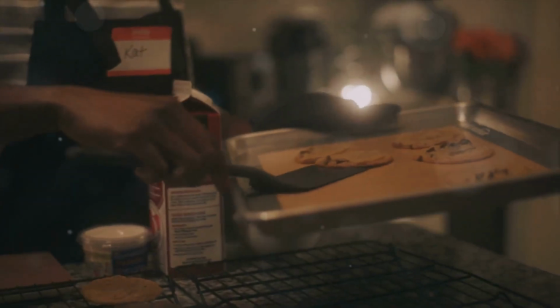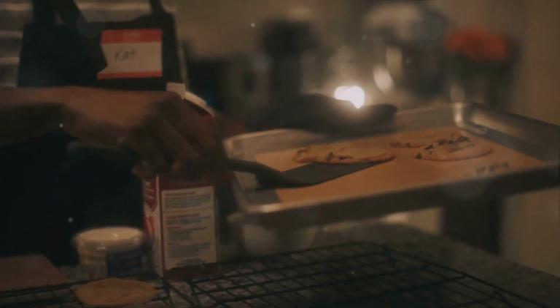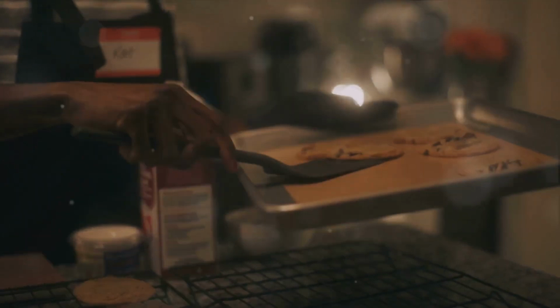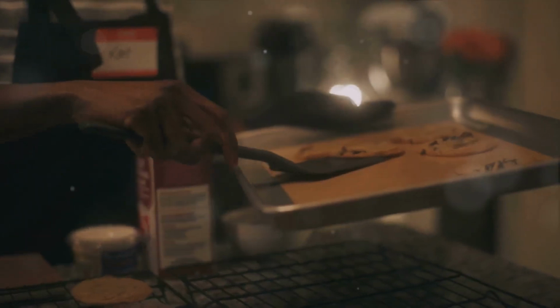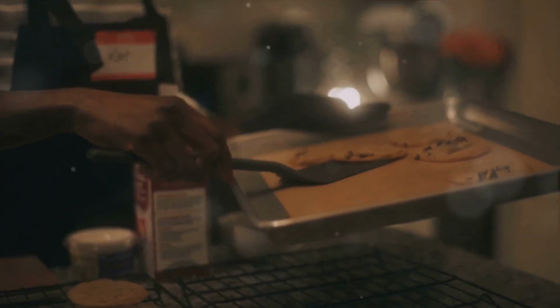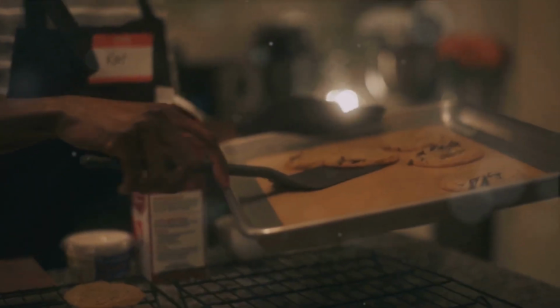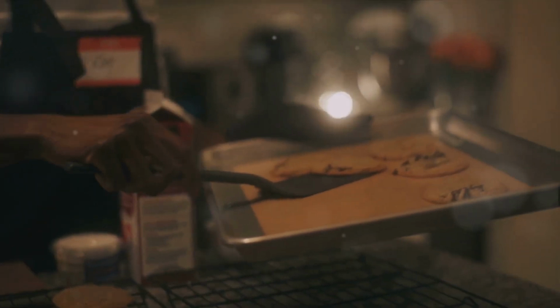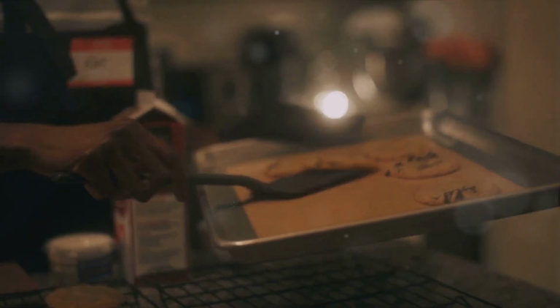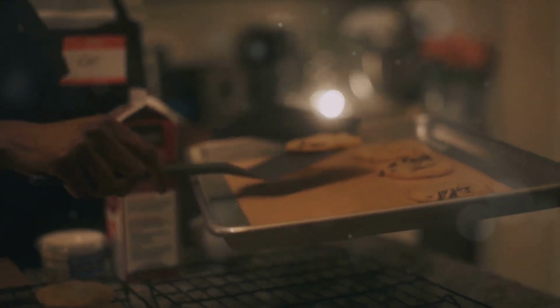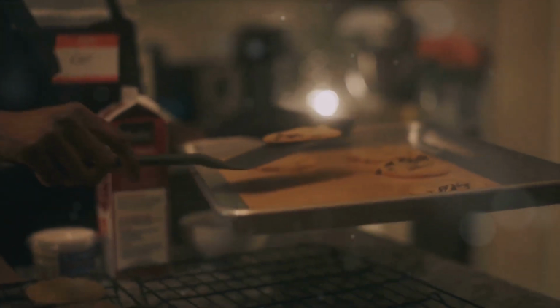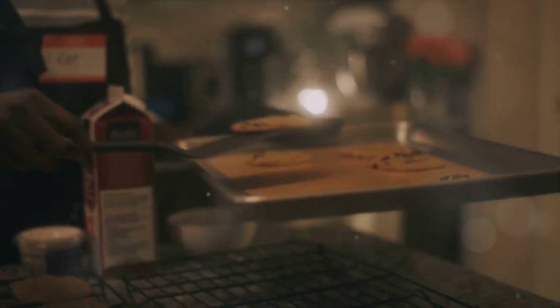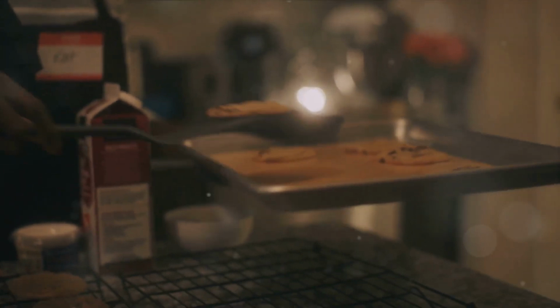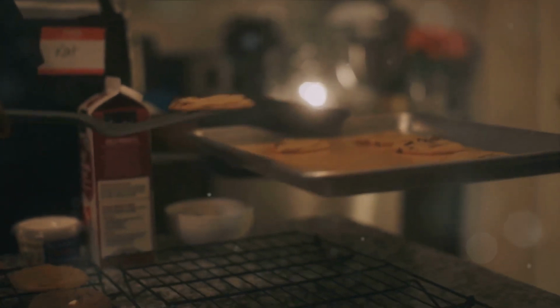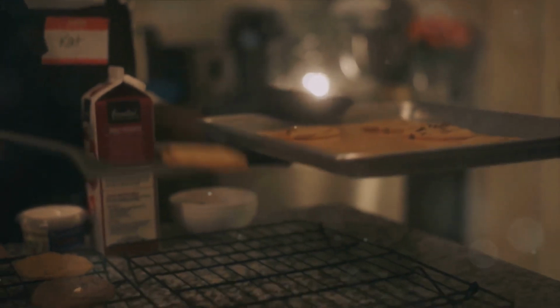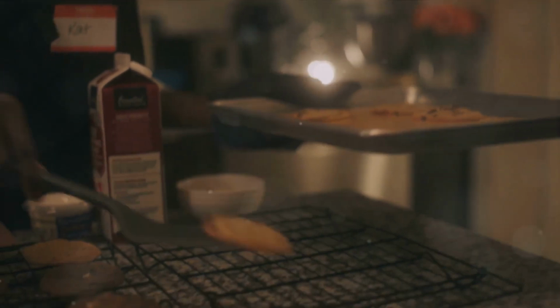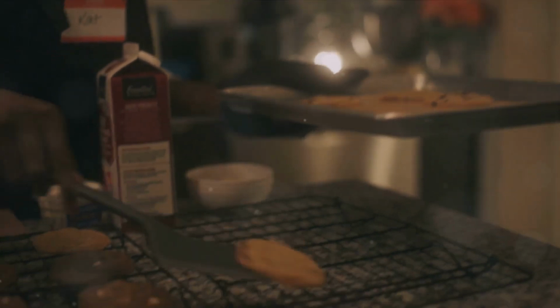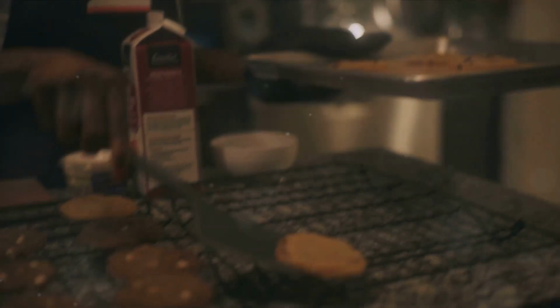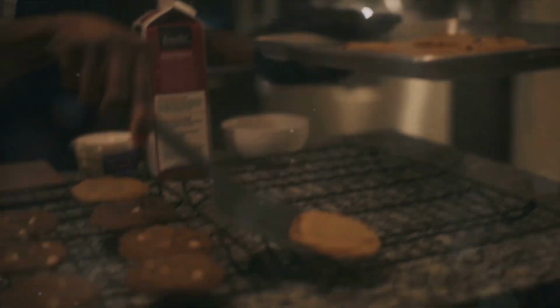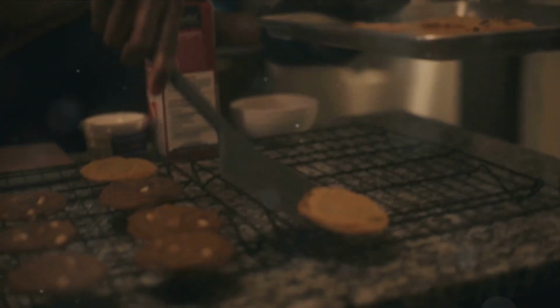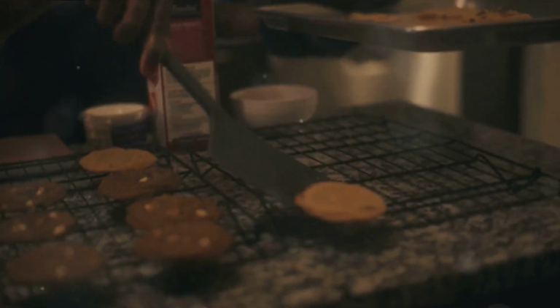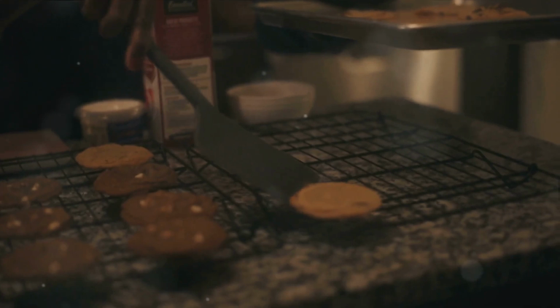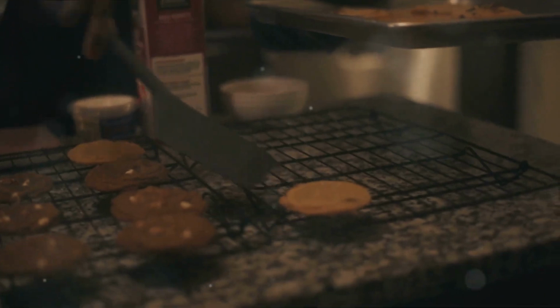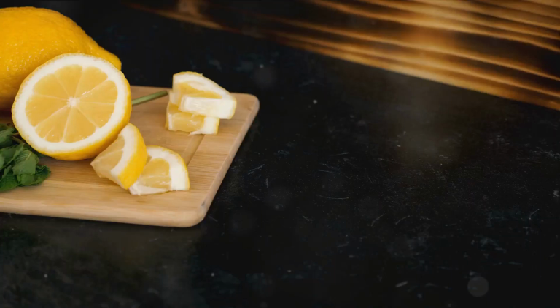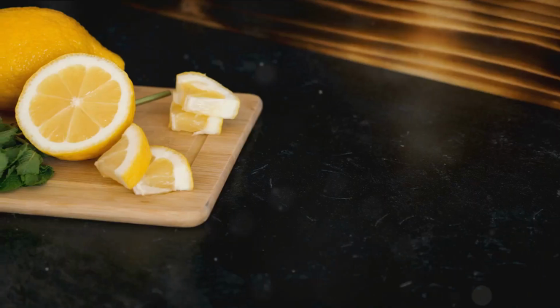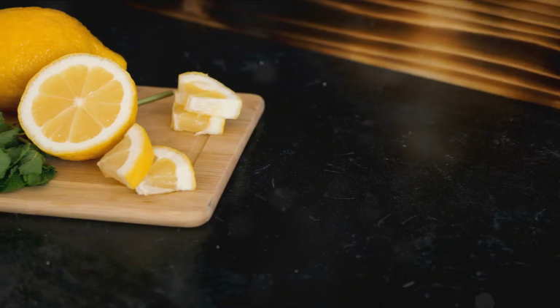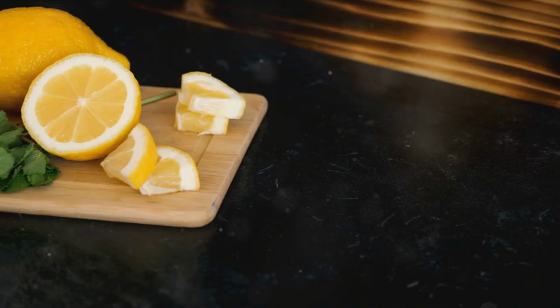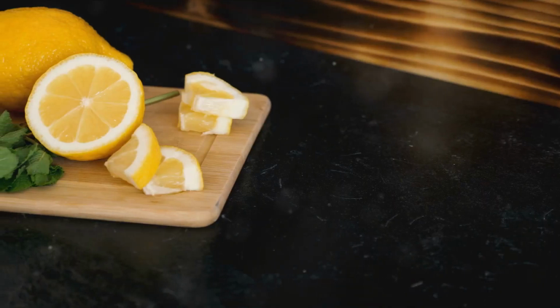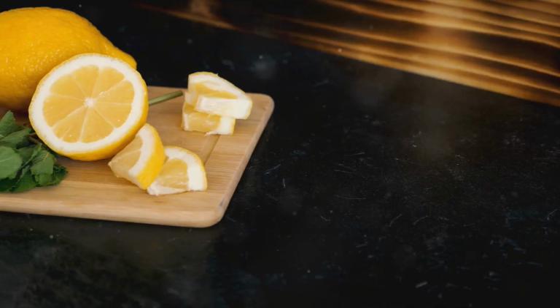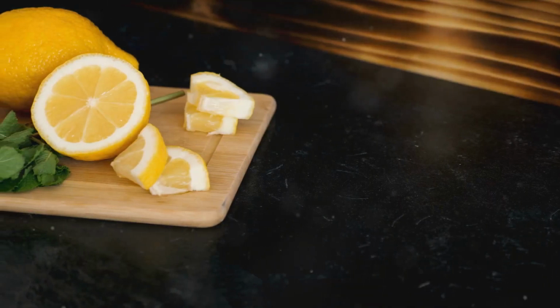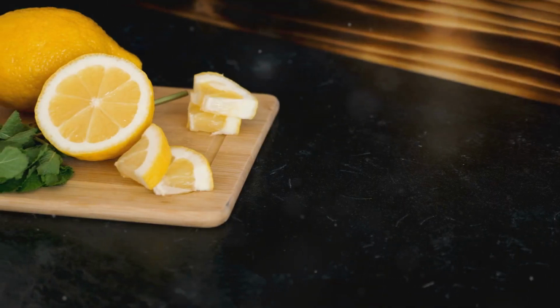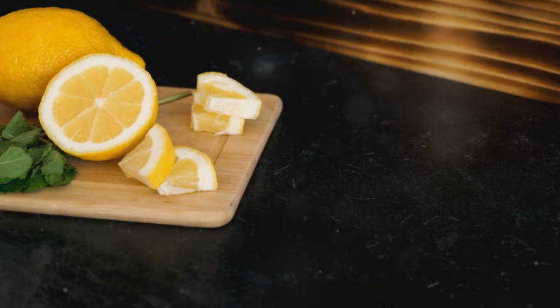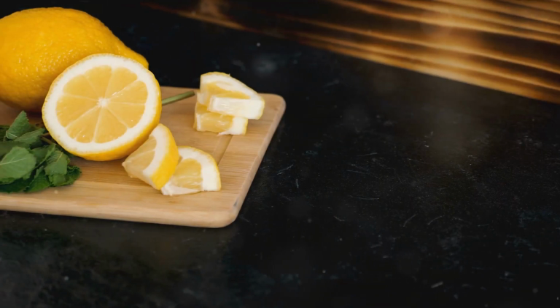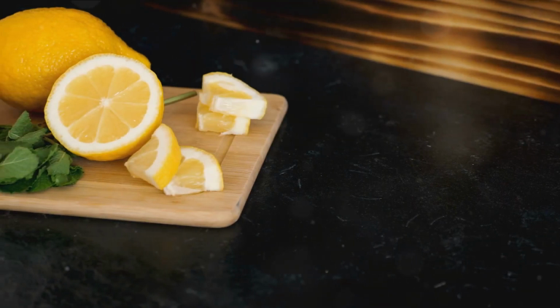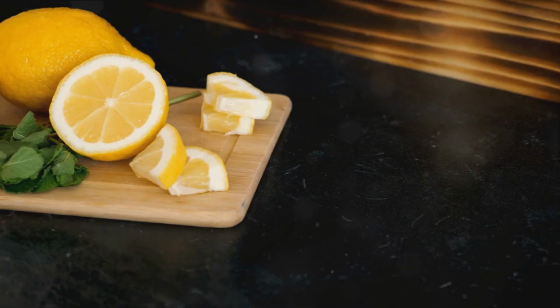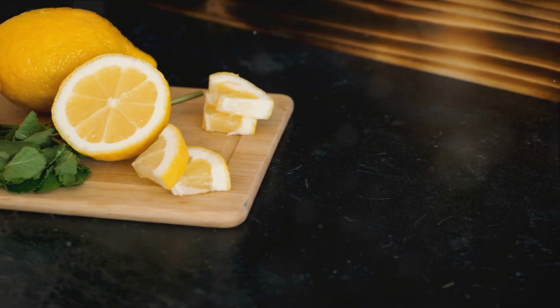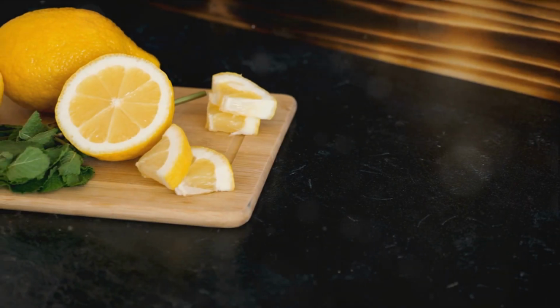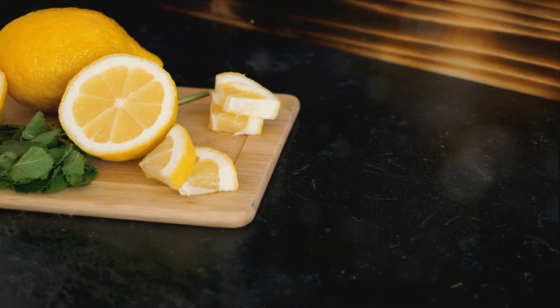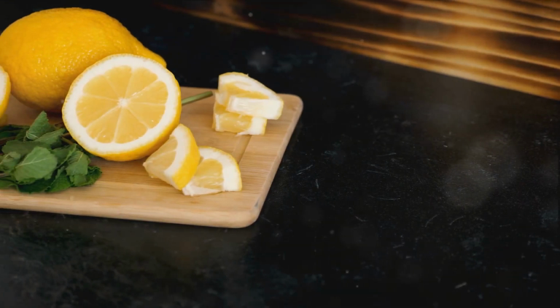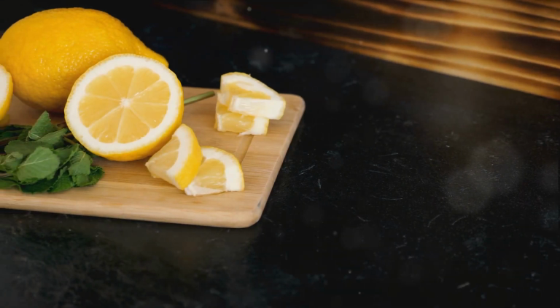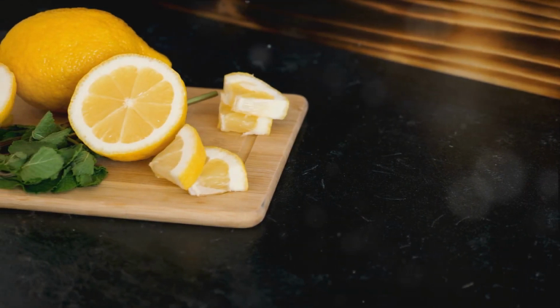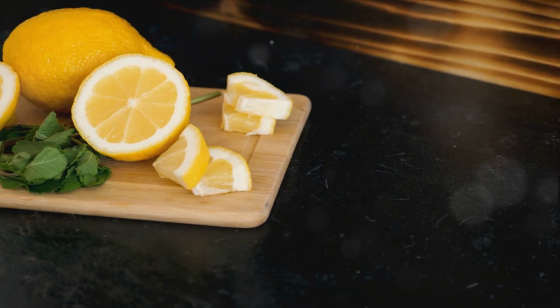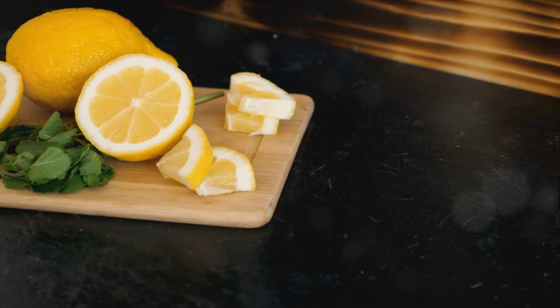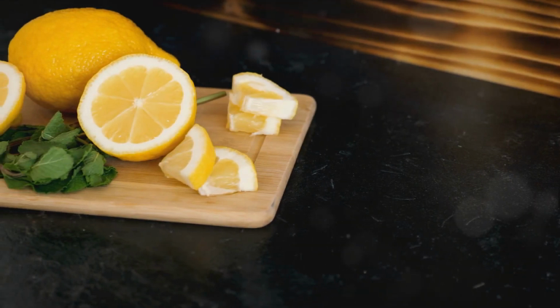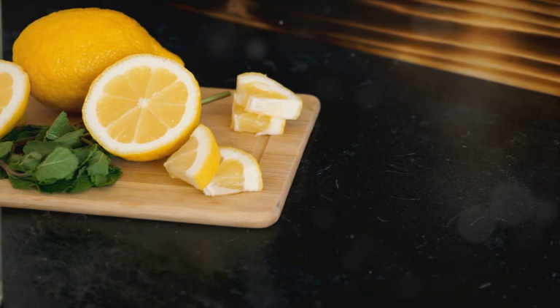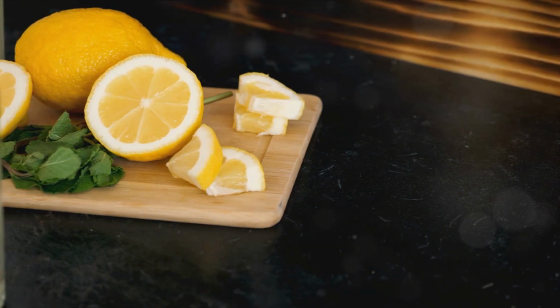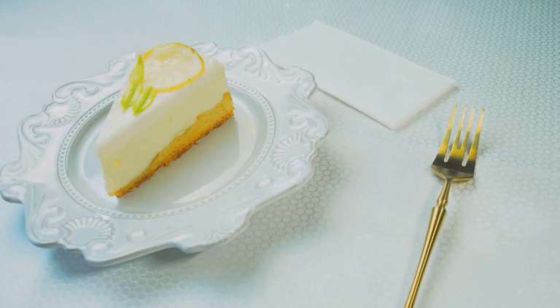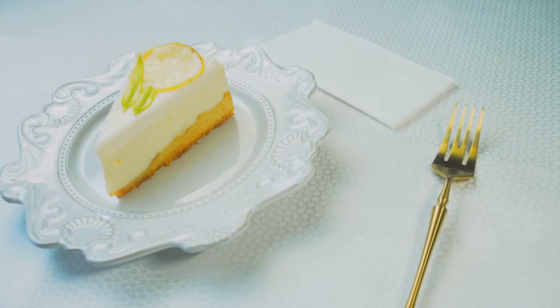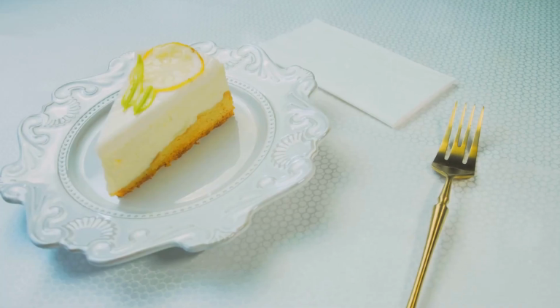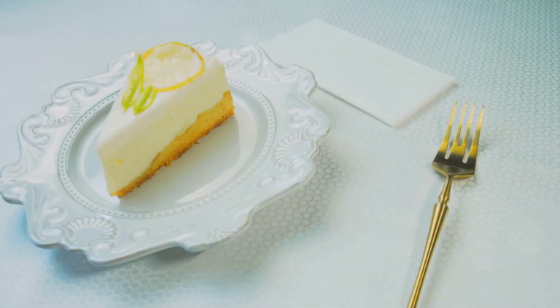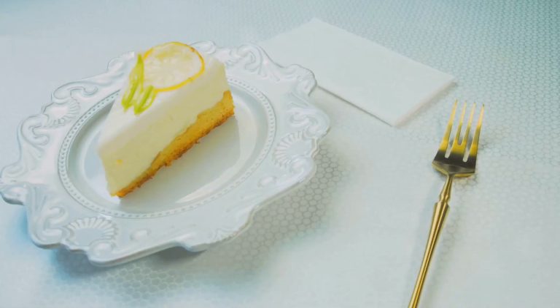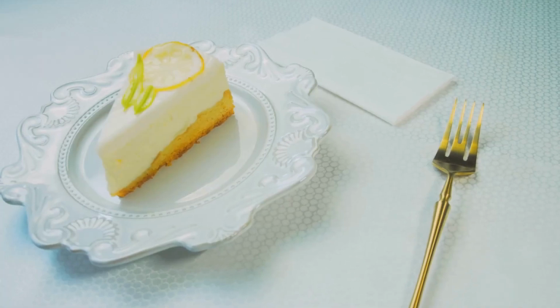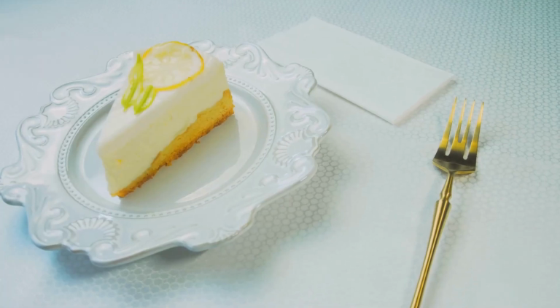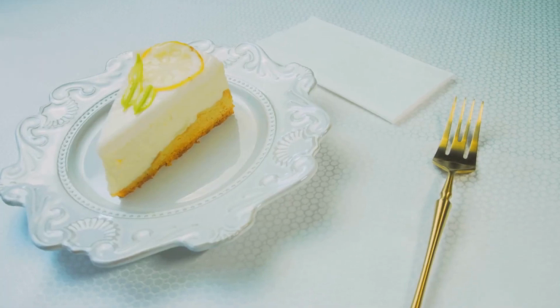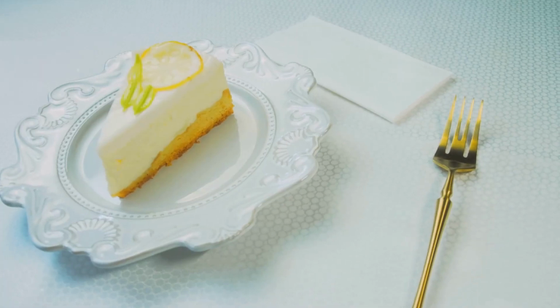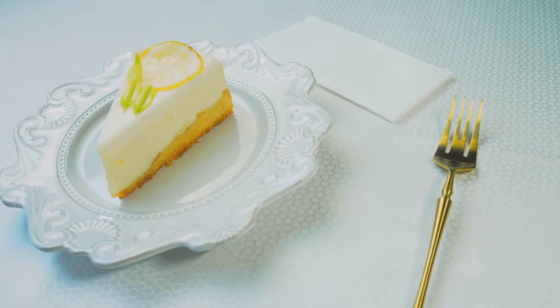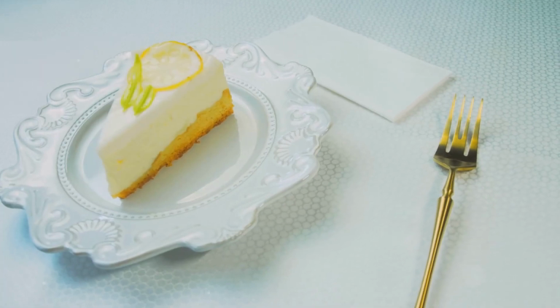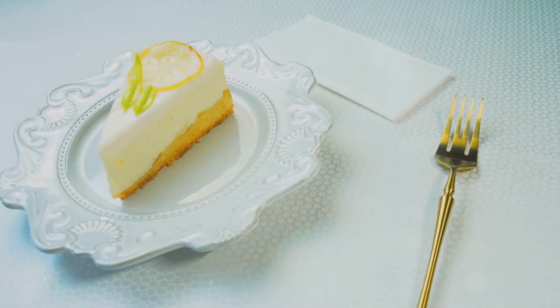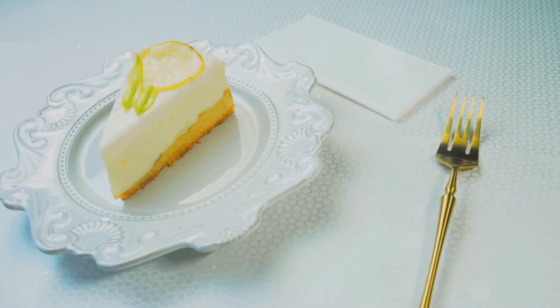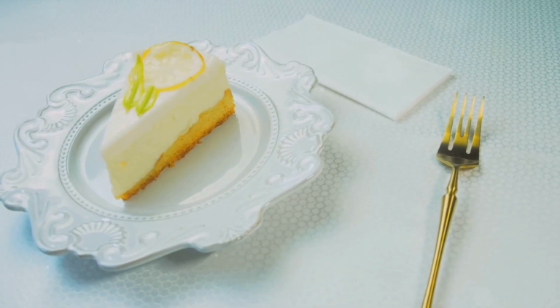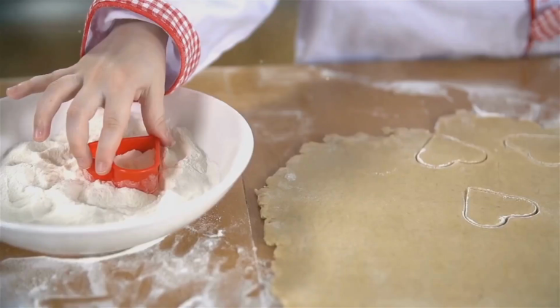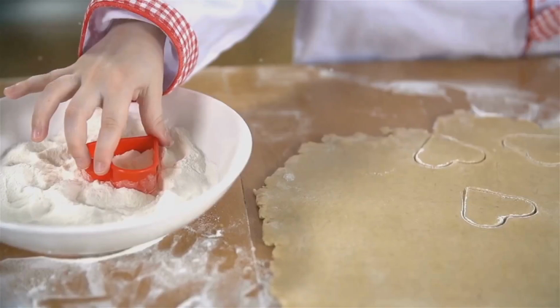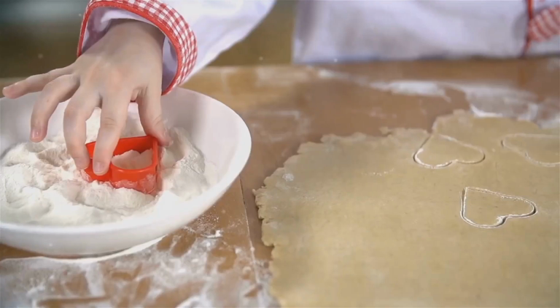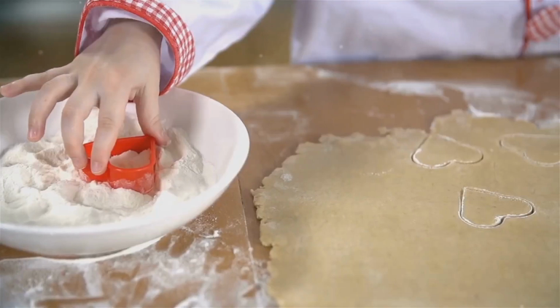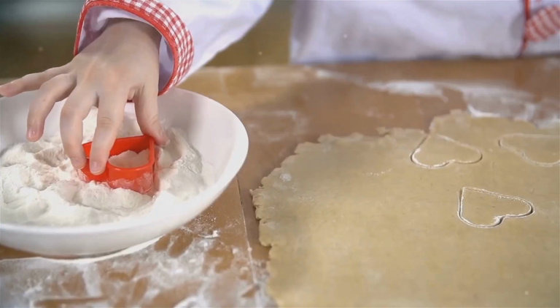Once it's cooled, top it off with powdered sugar. Now you can enjoy the fruits of your labor or share them with others. After all, nothing says love quite like homemade lemon bars.